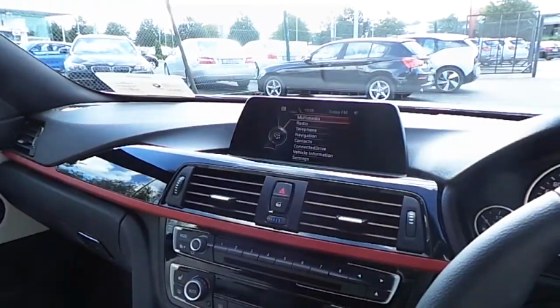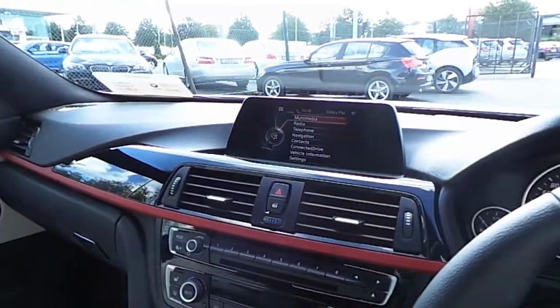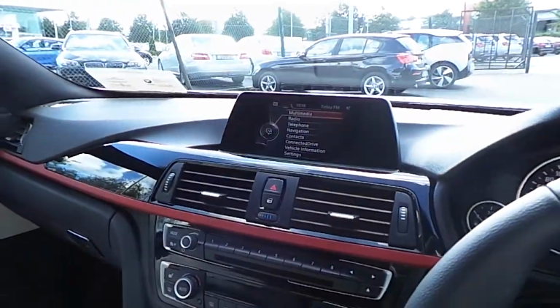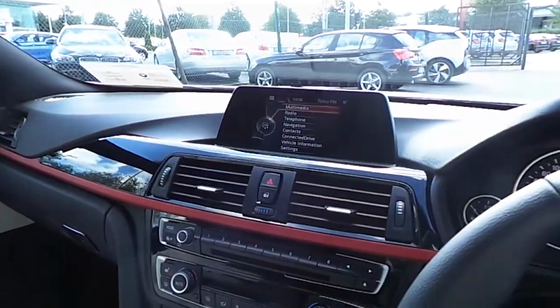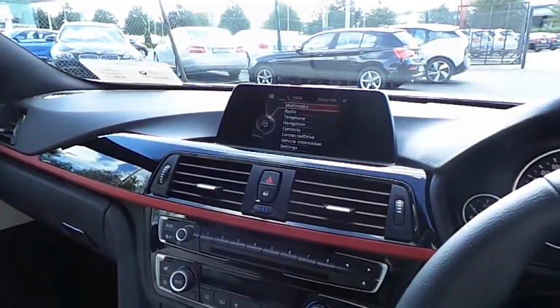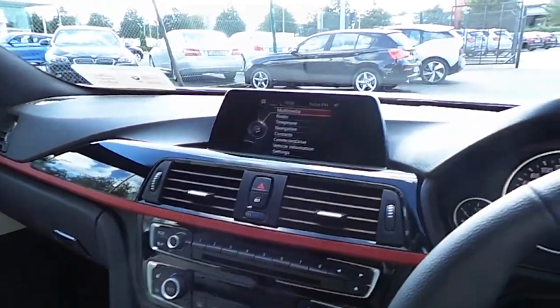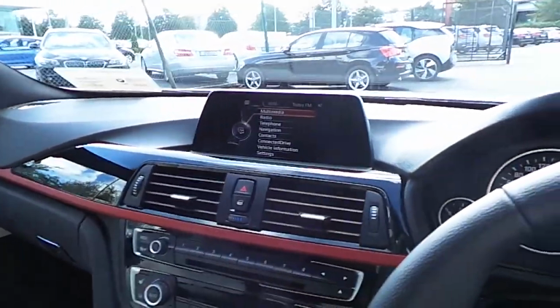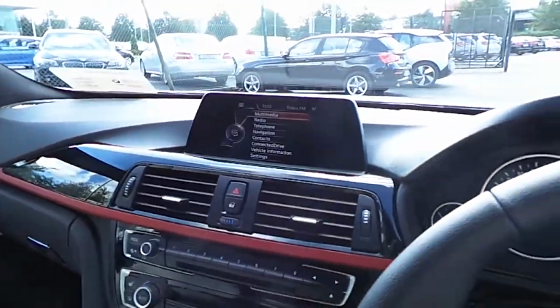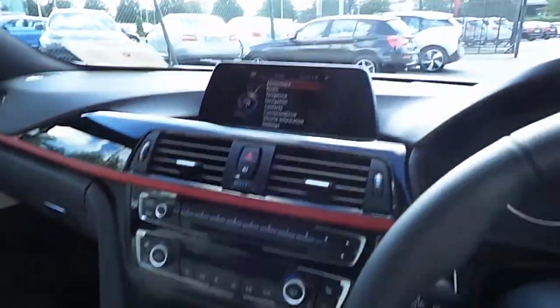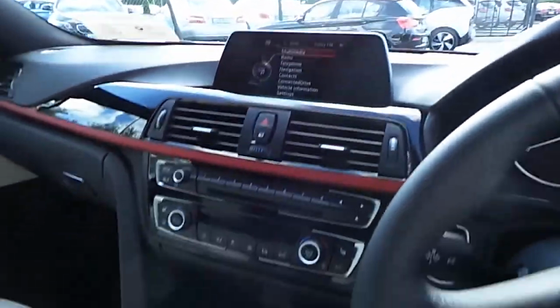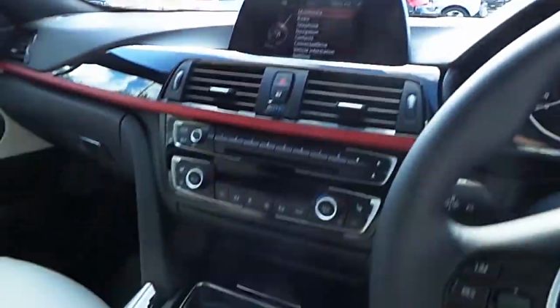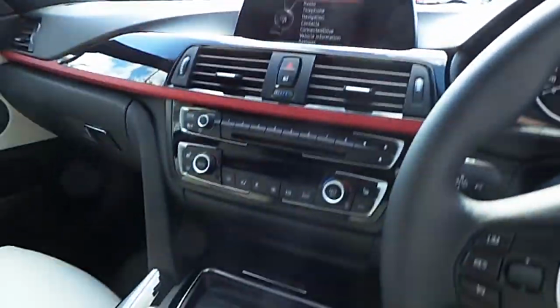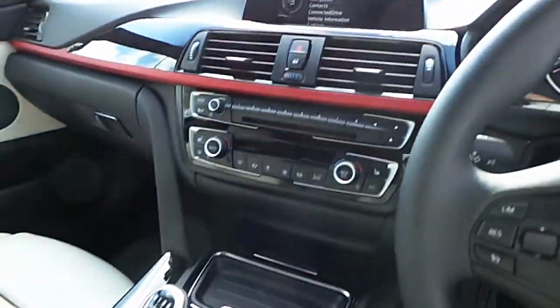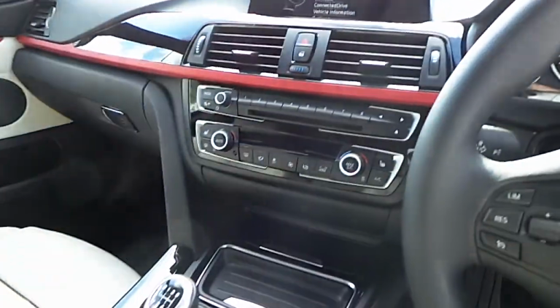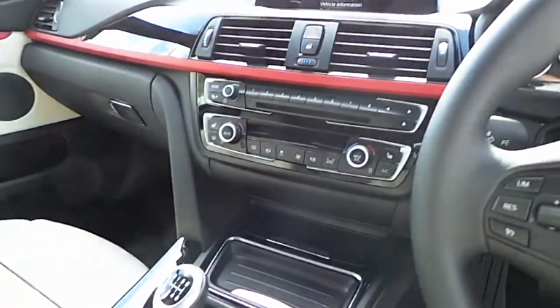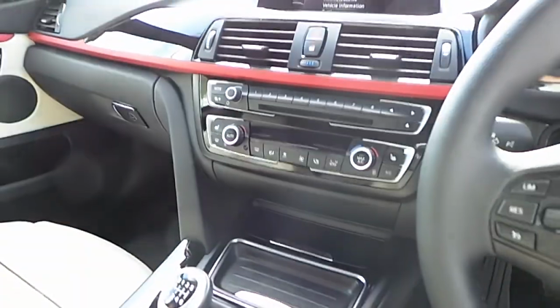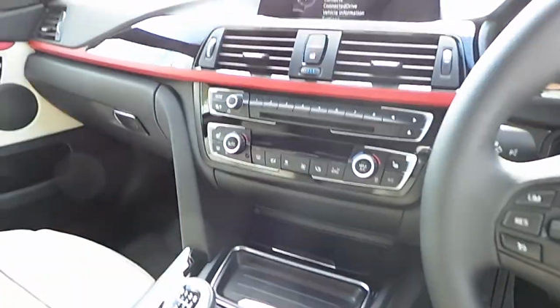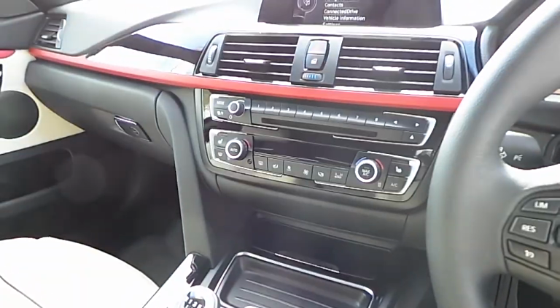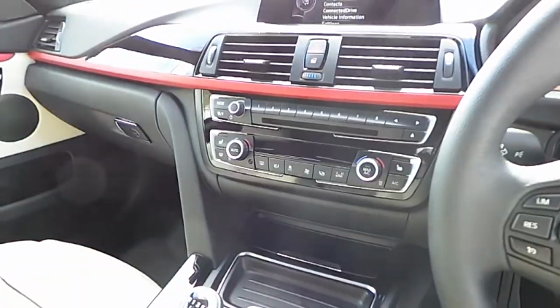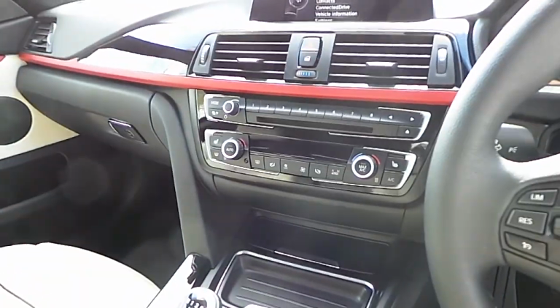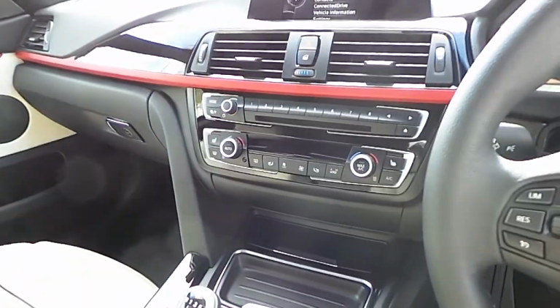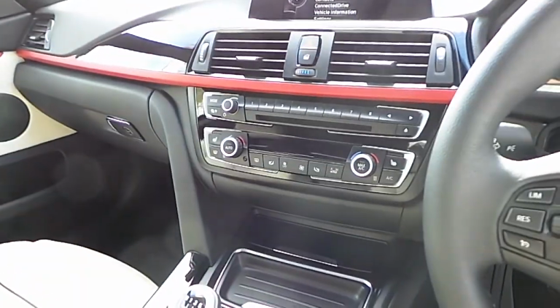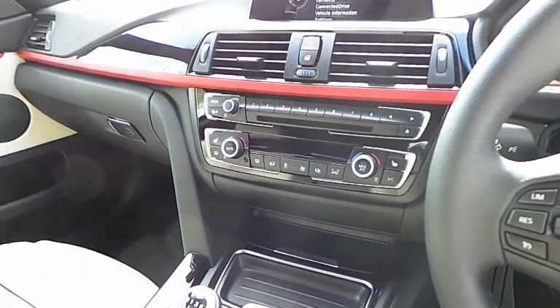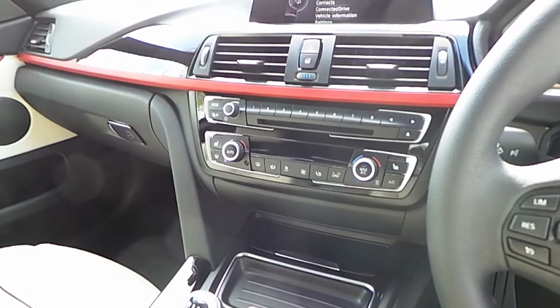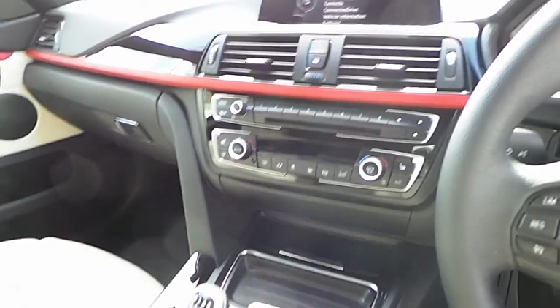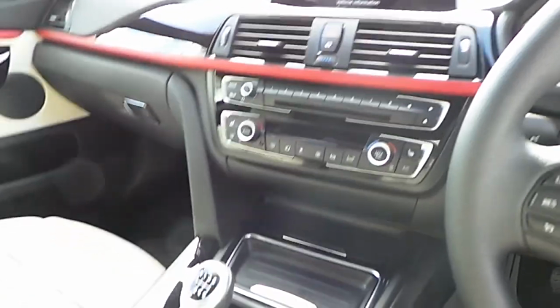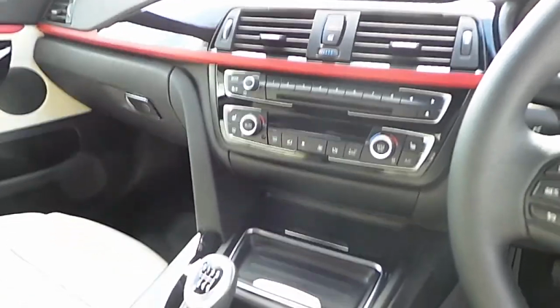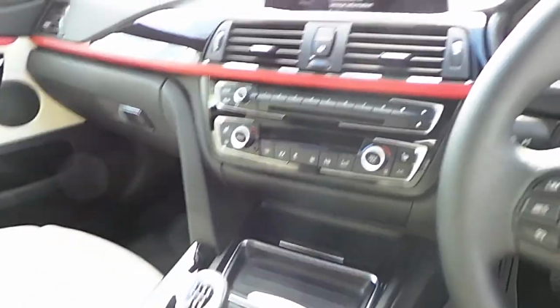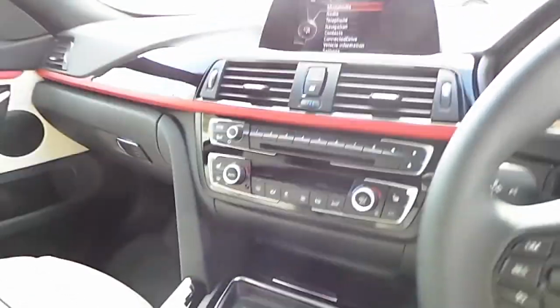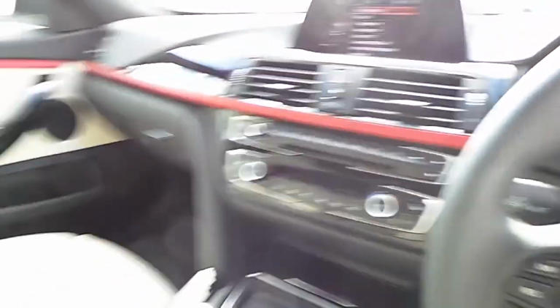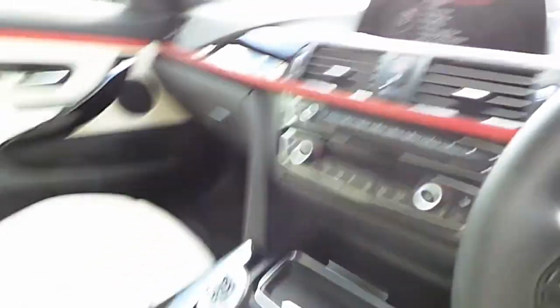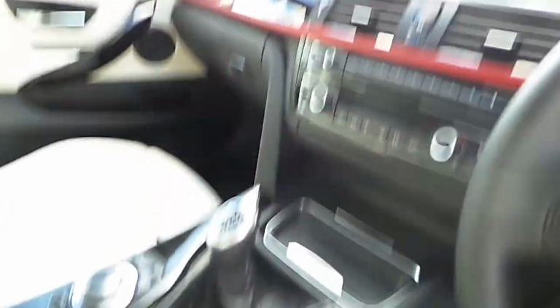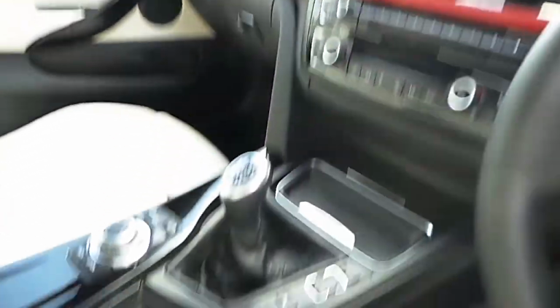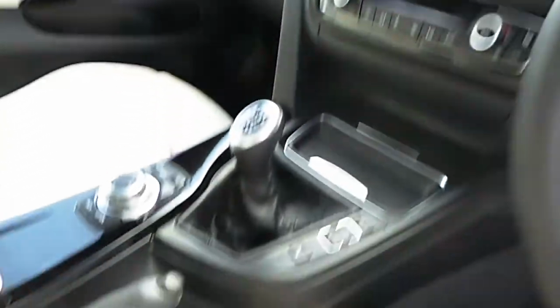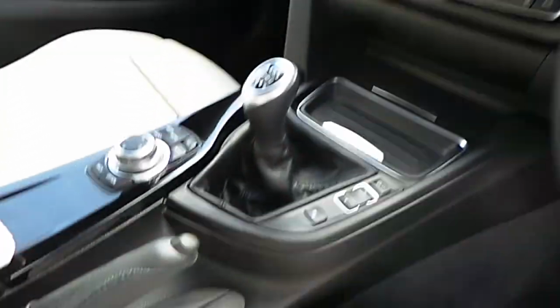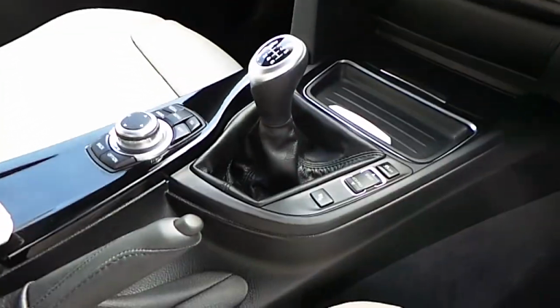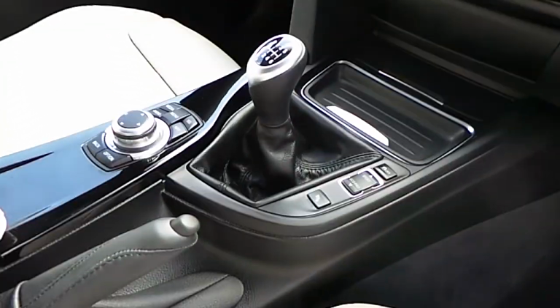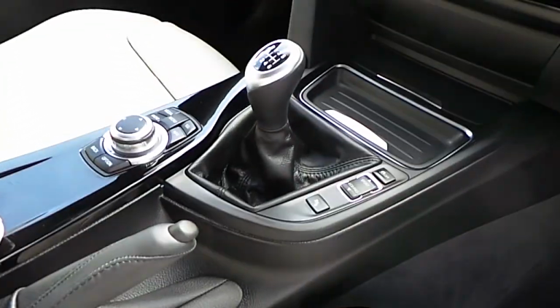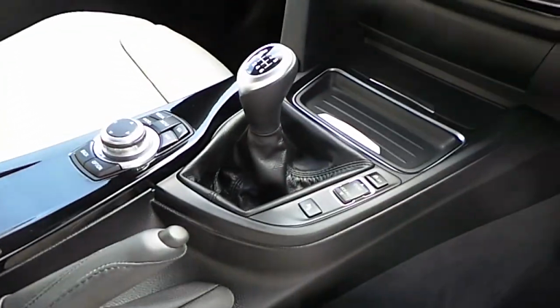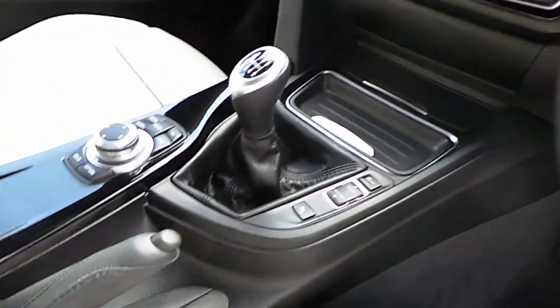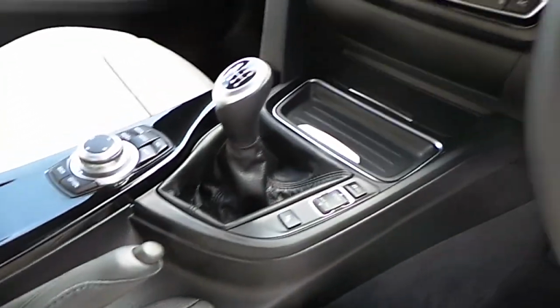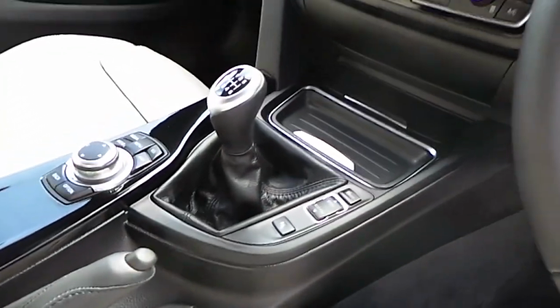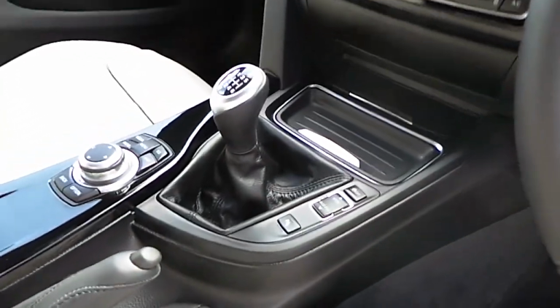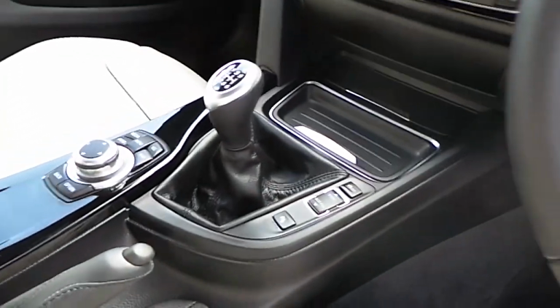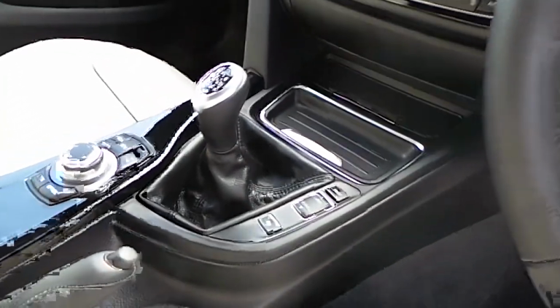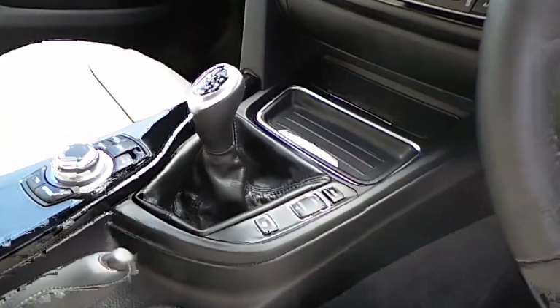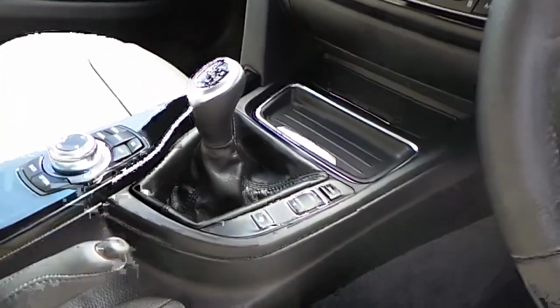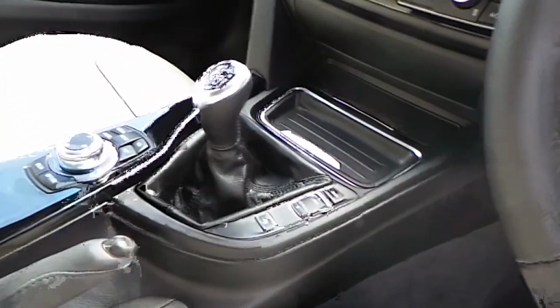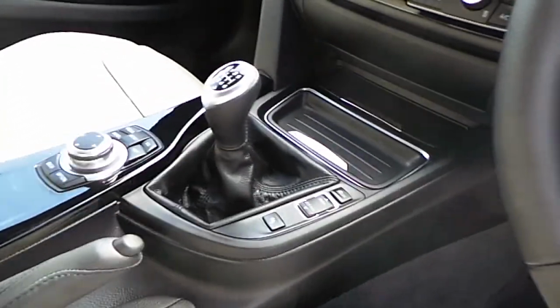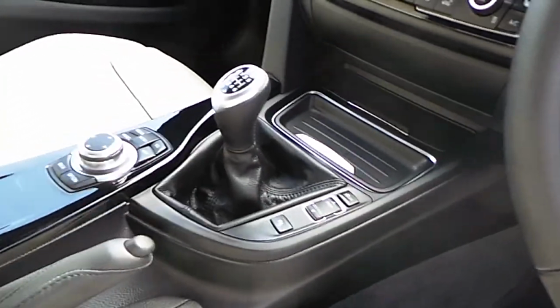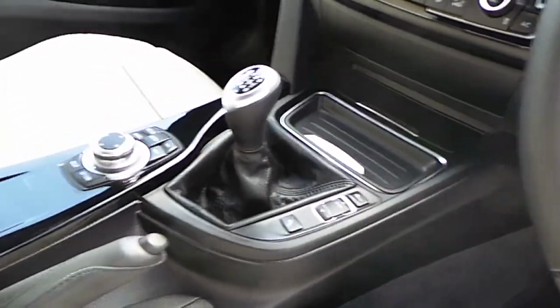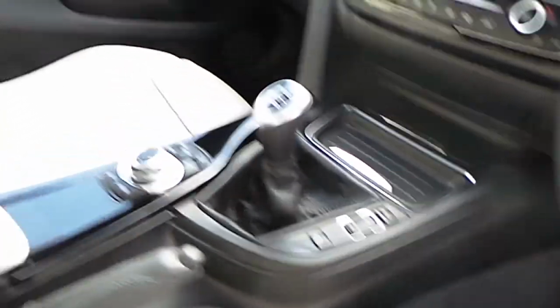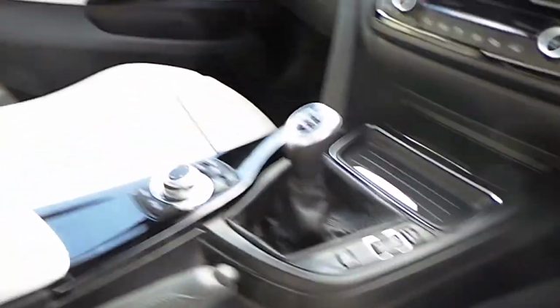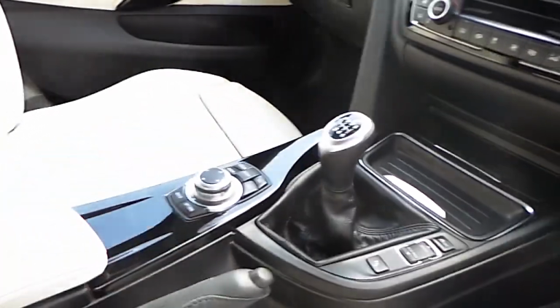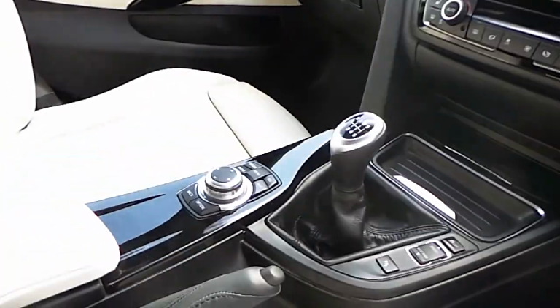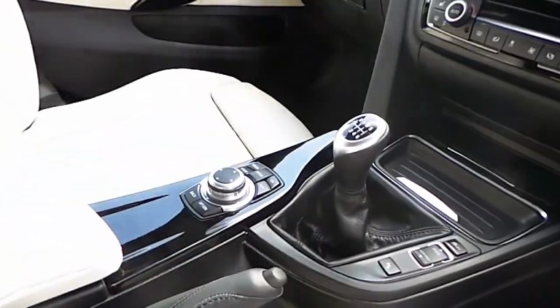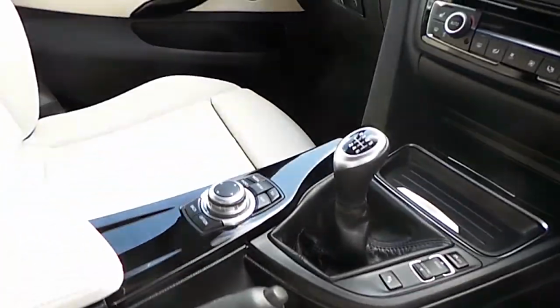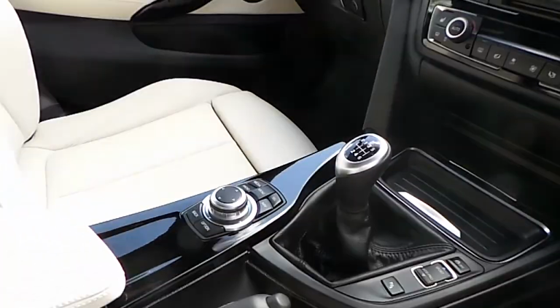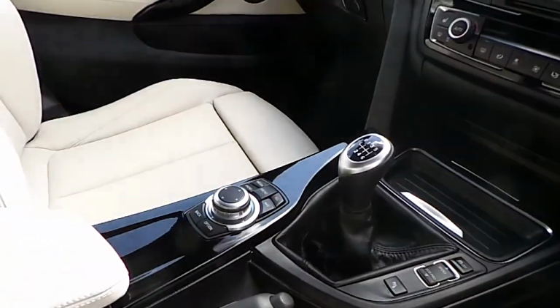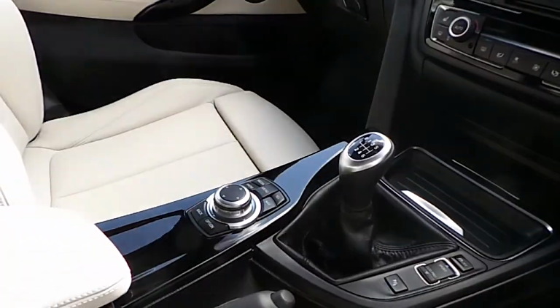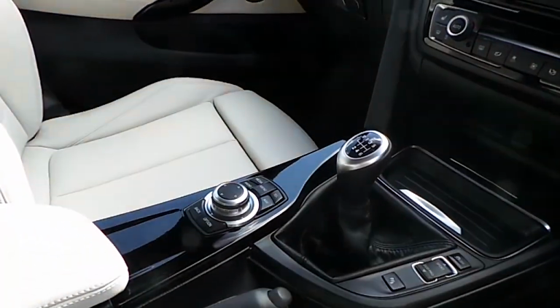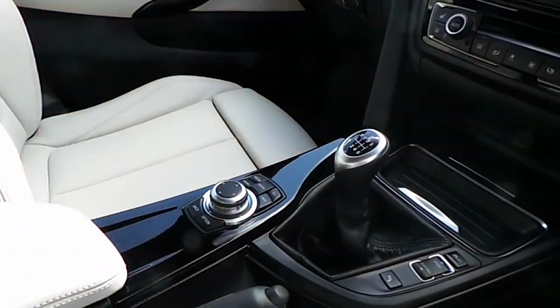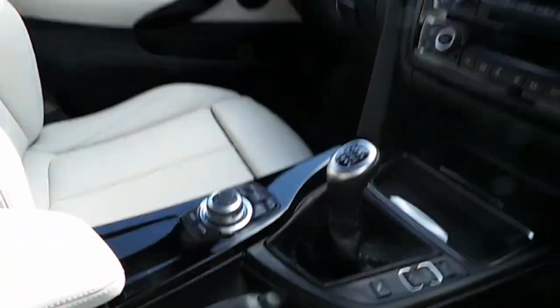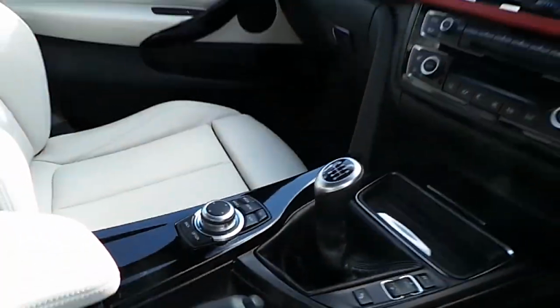BMW connected drive, dual climate control, heated seats, sports and eco driving mode, and a manual transmission.